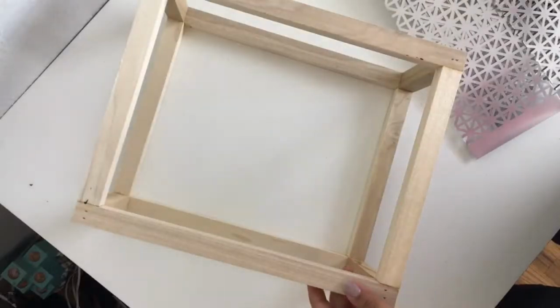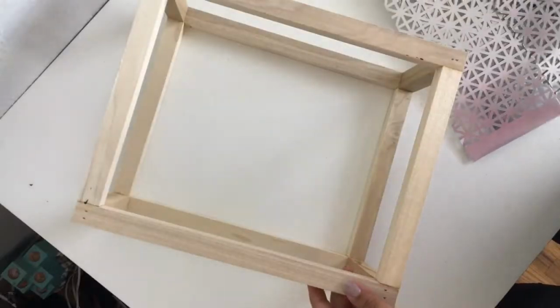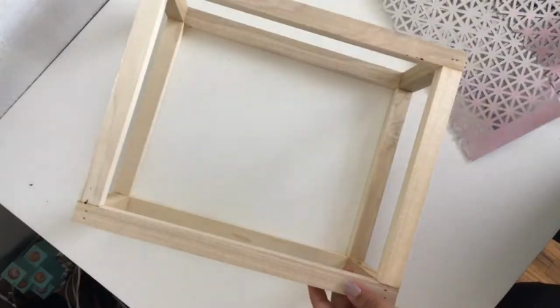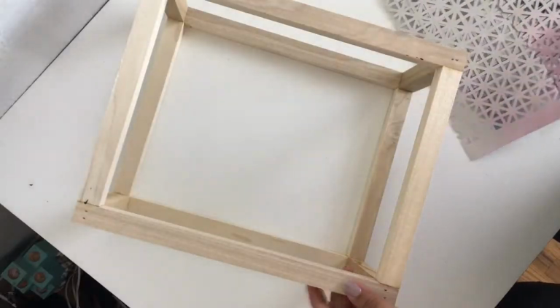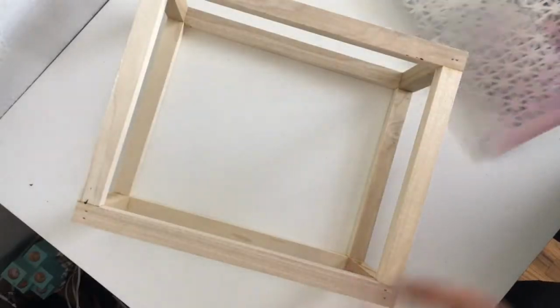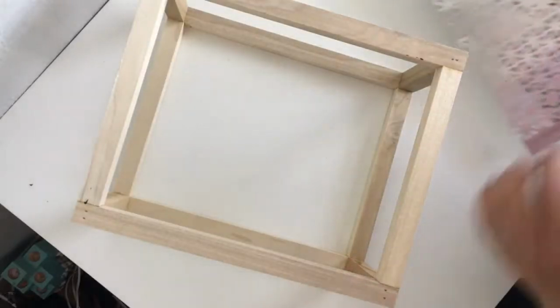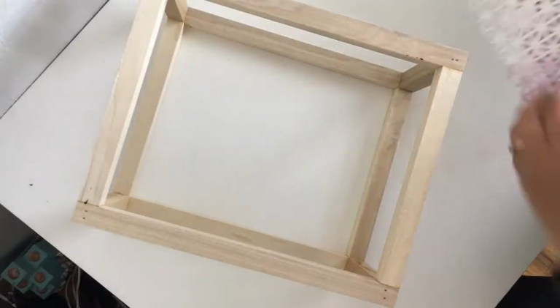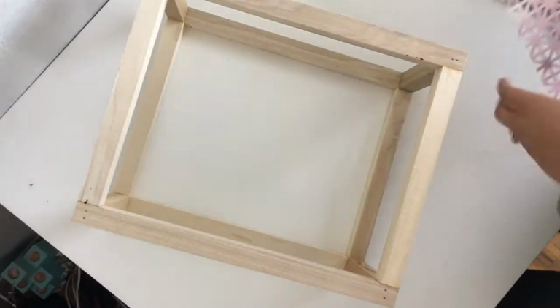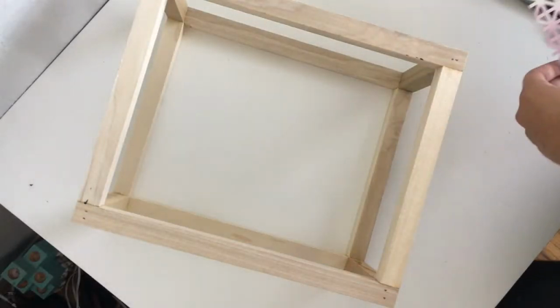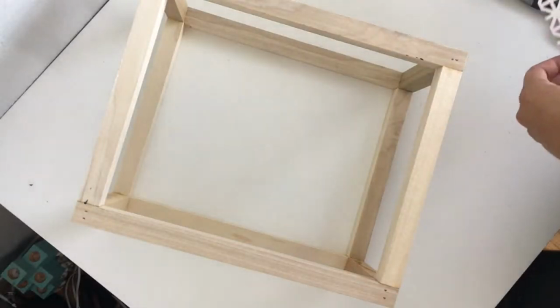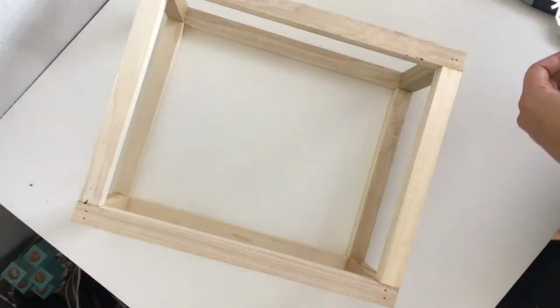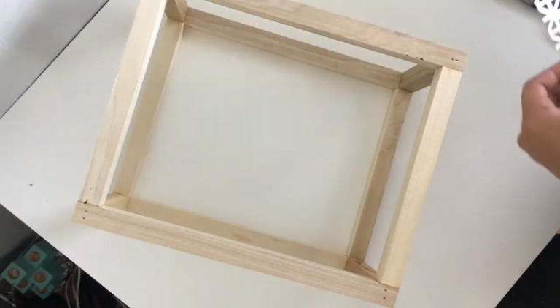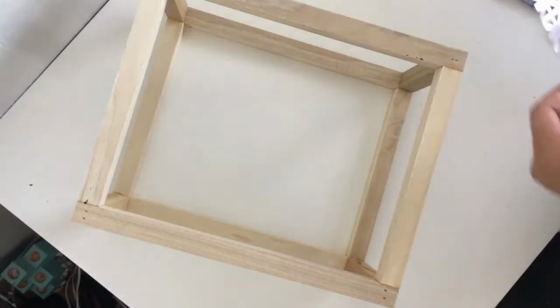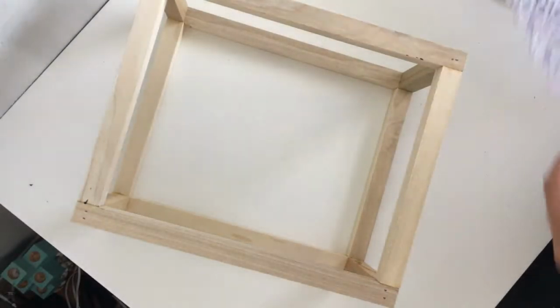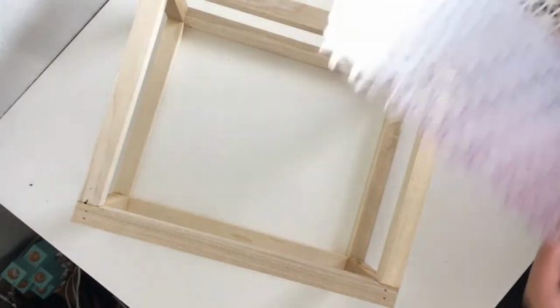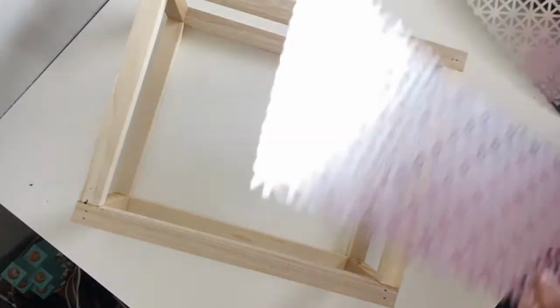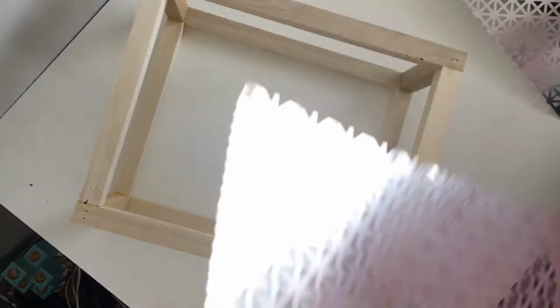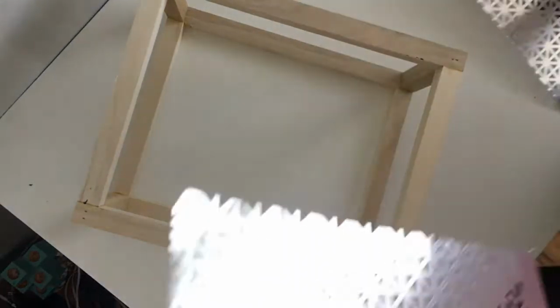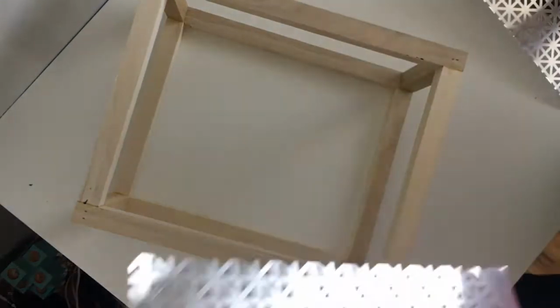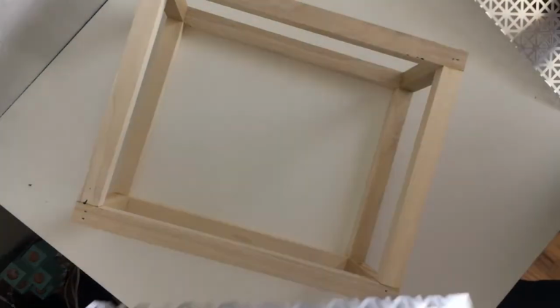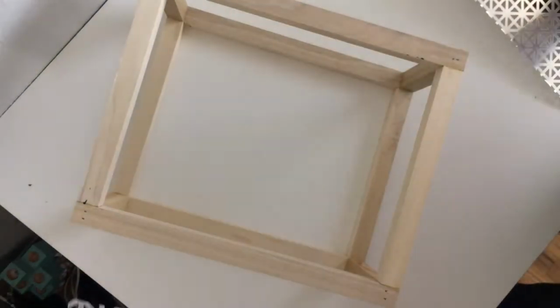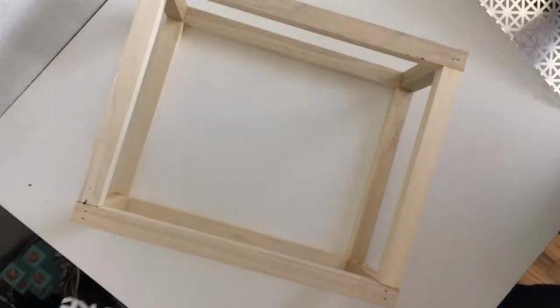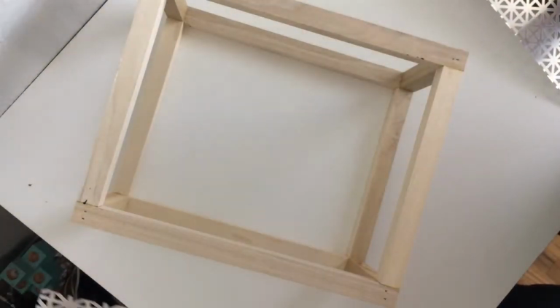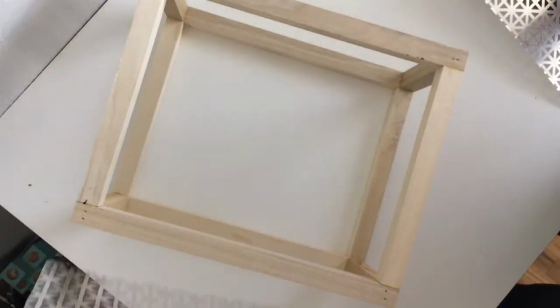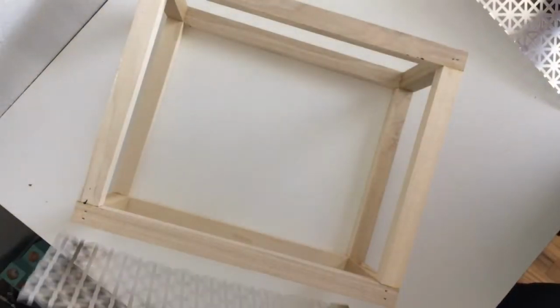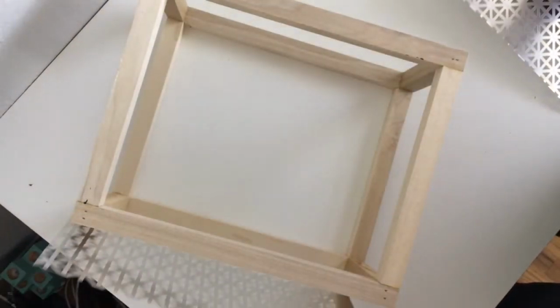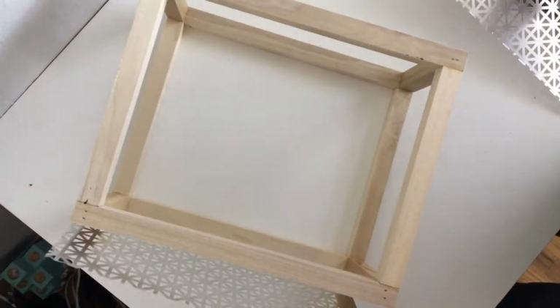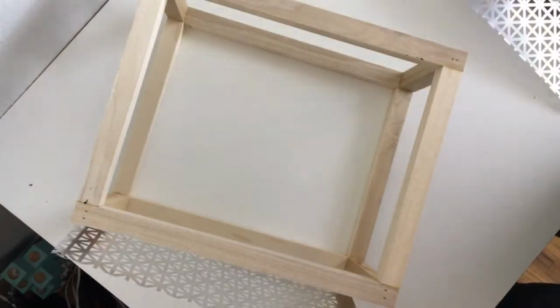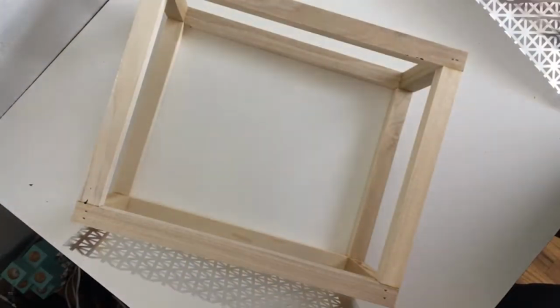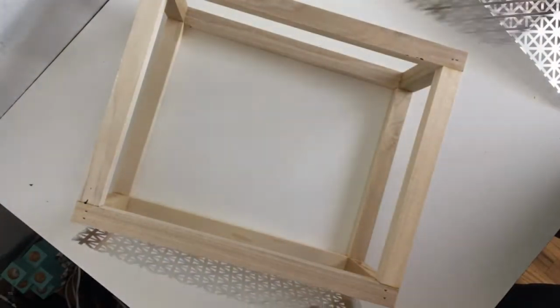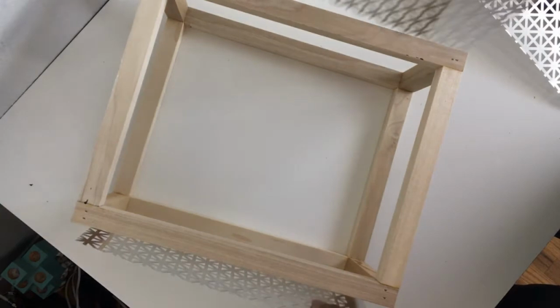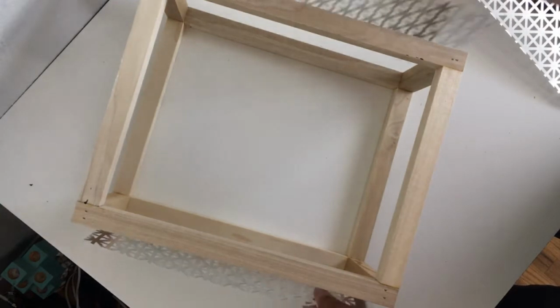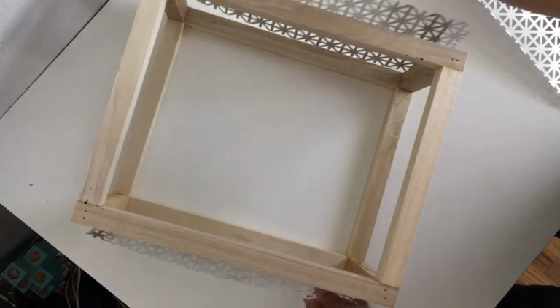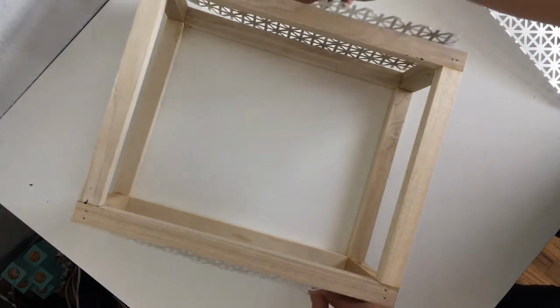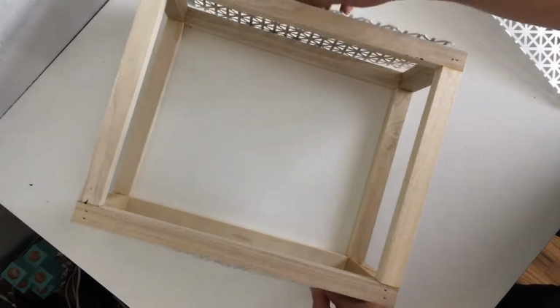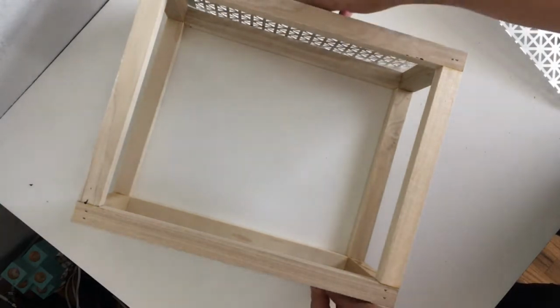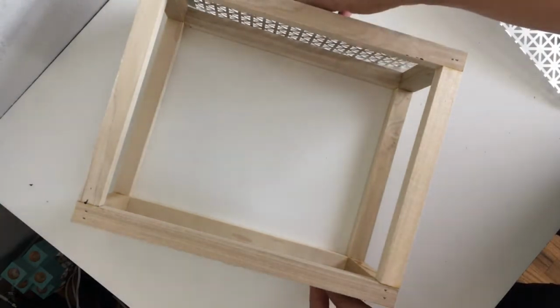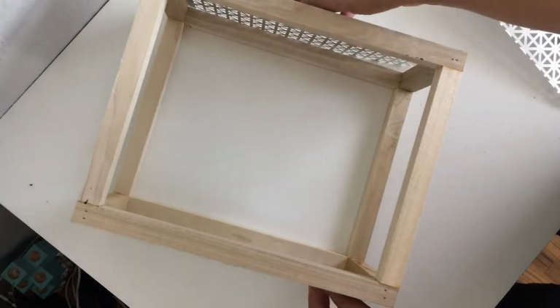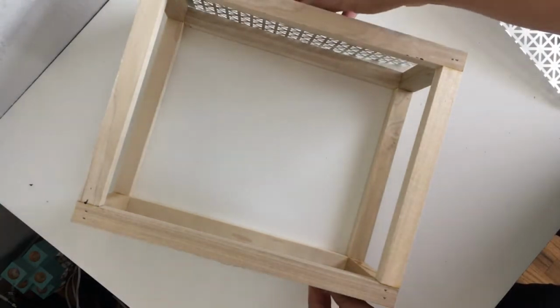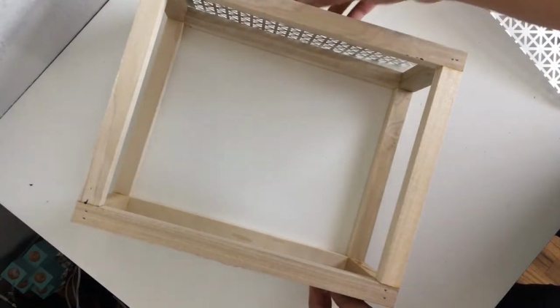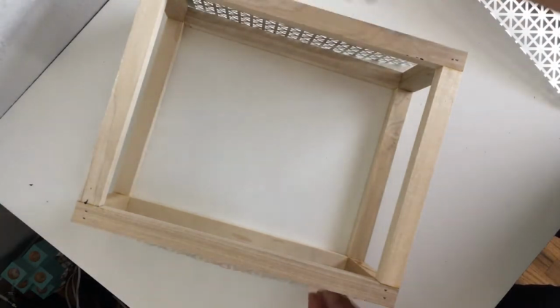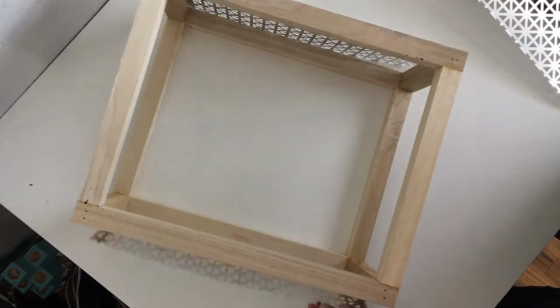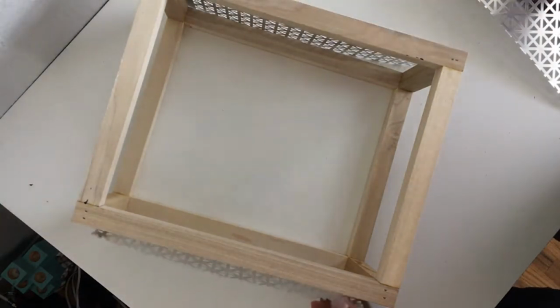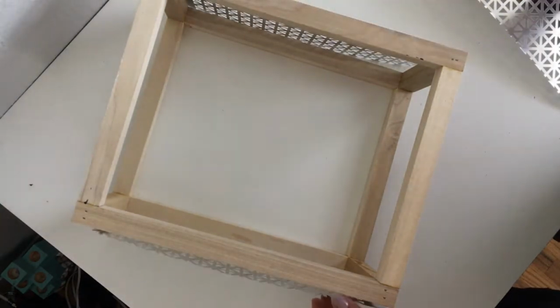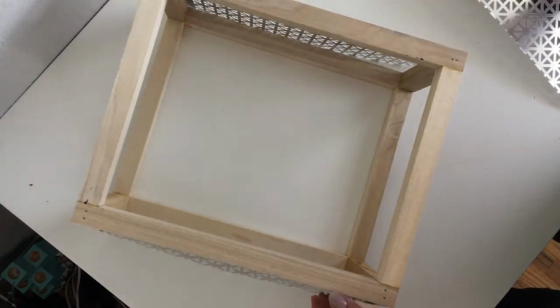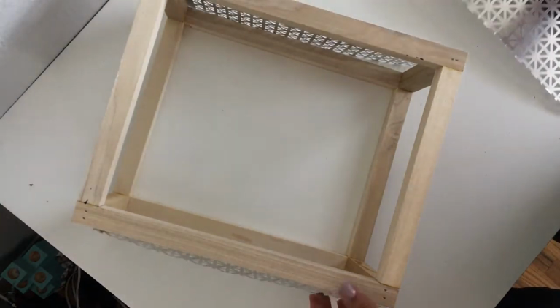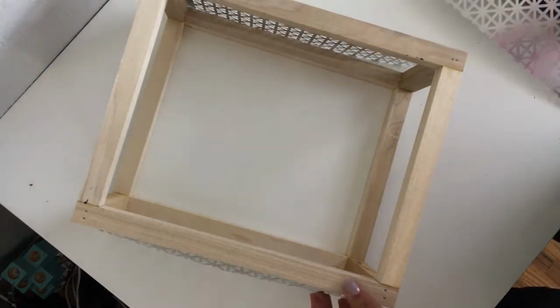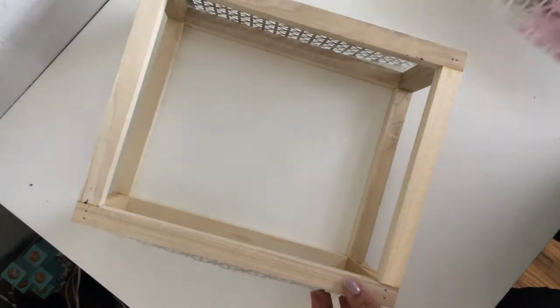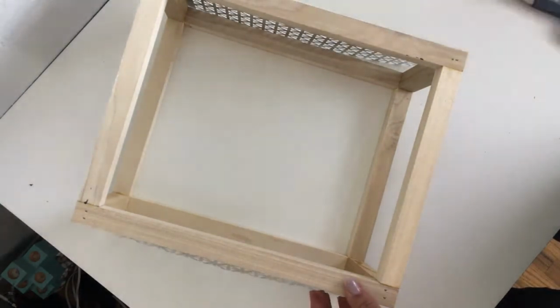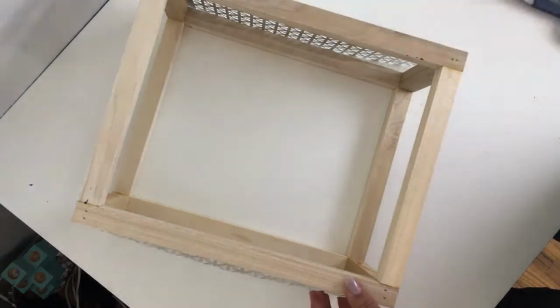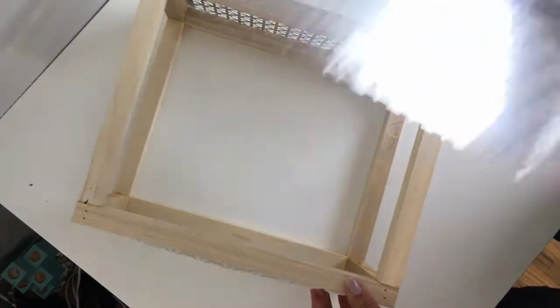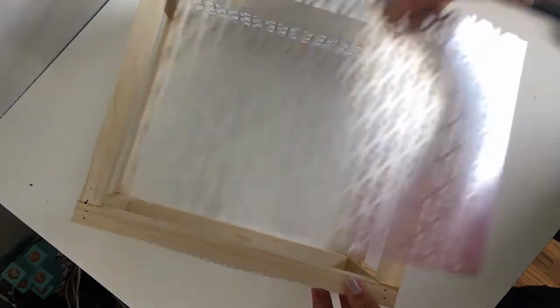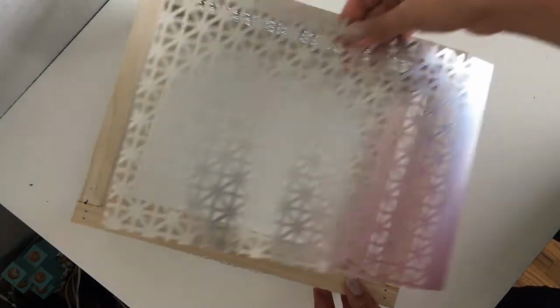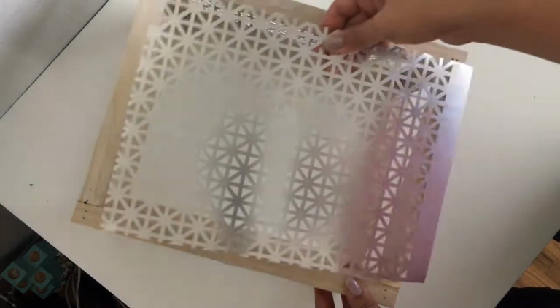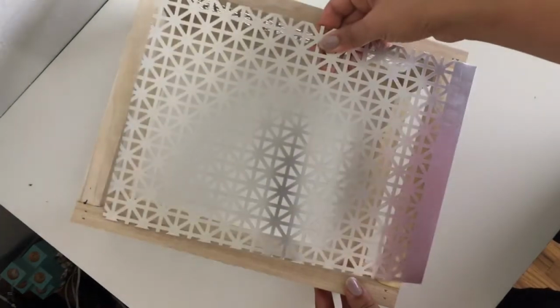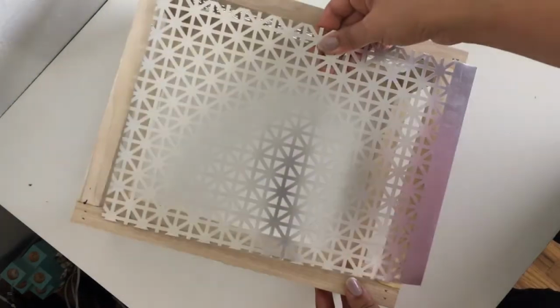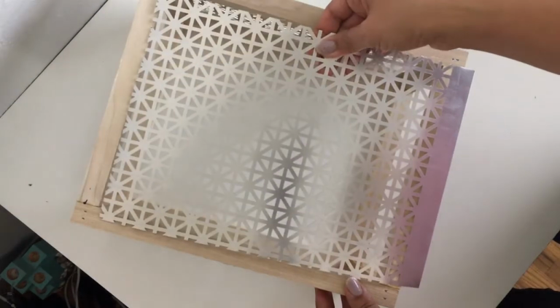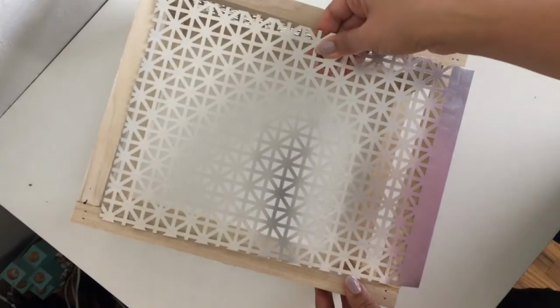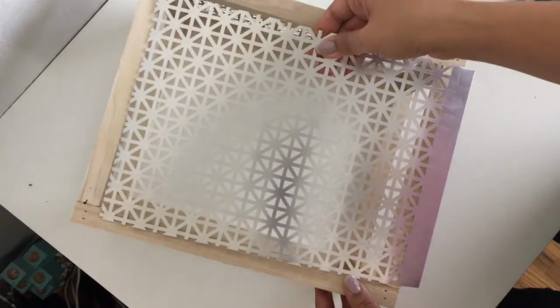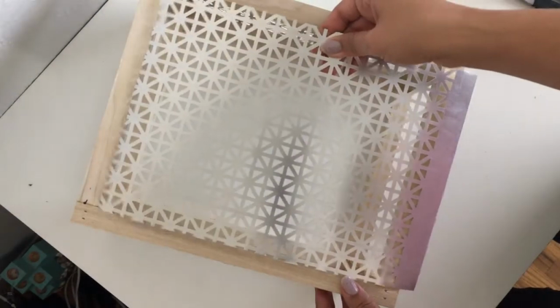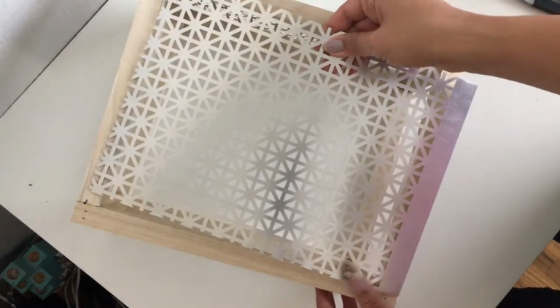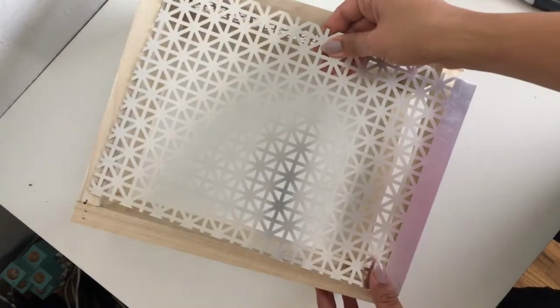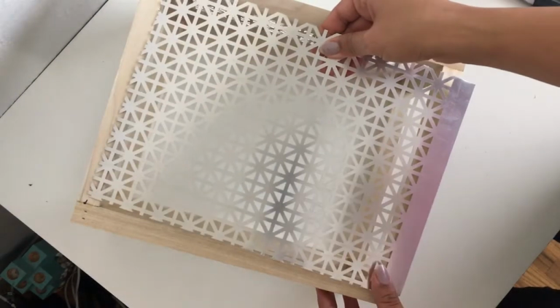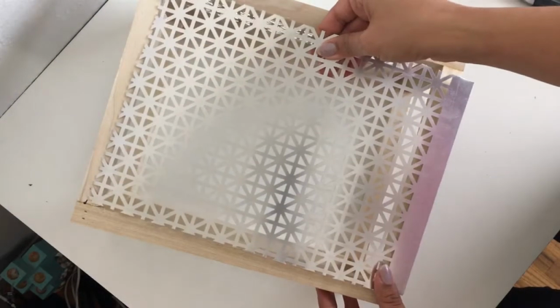You want to cut a total of three pieces: two narrow pieces for the sides and one larger piece for the front.